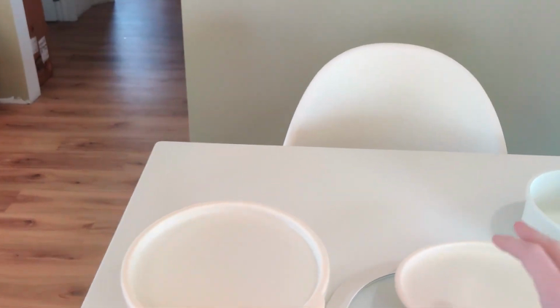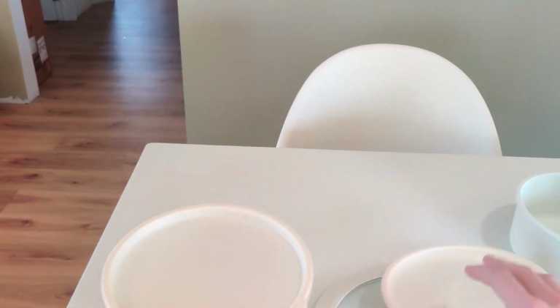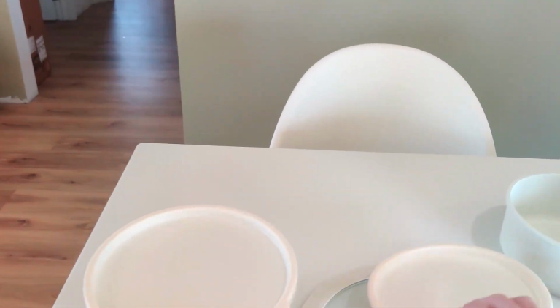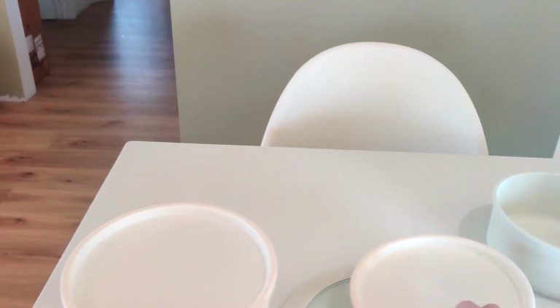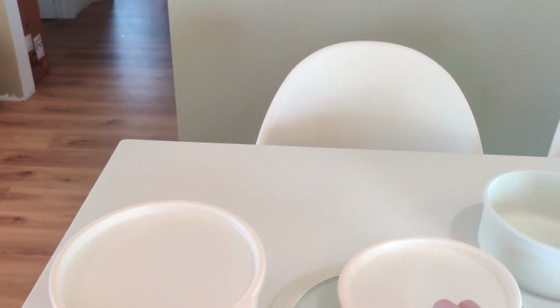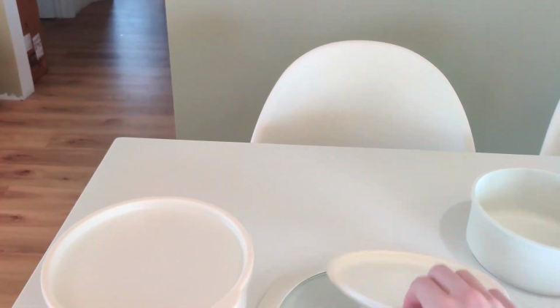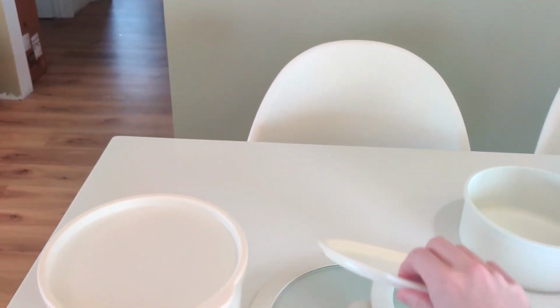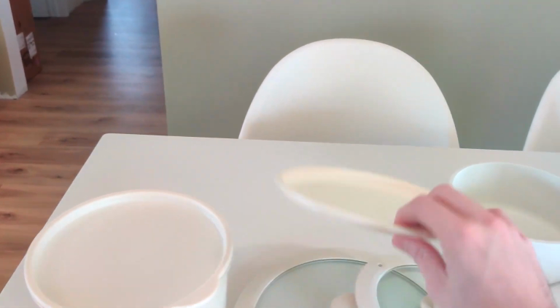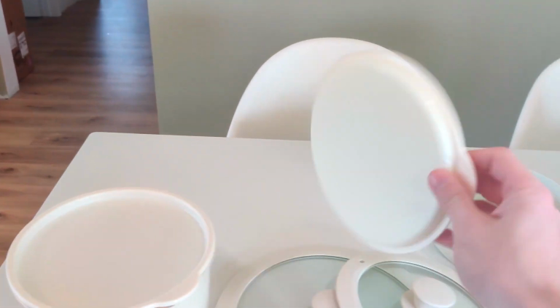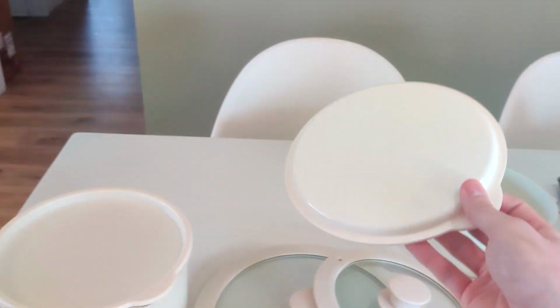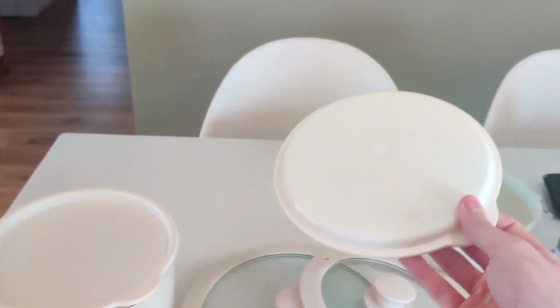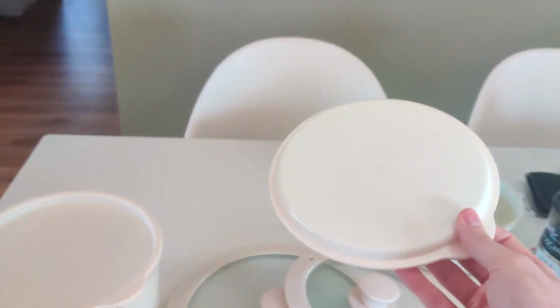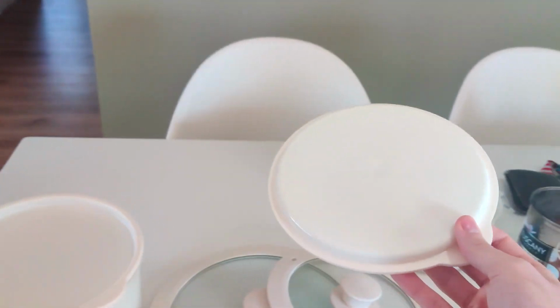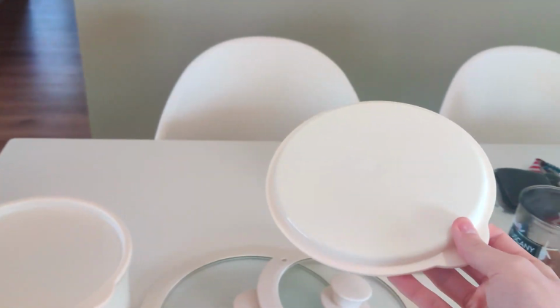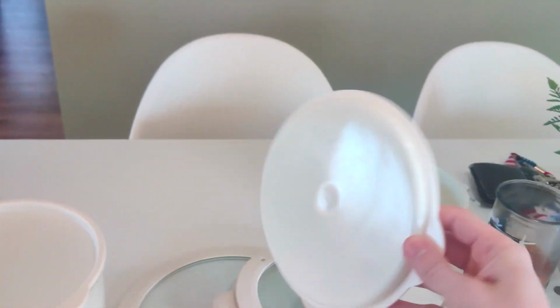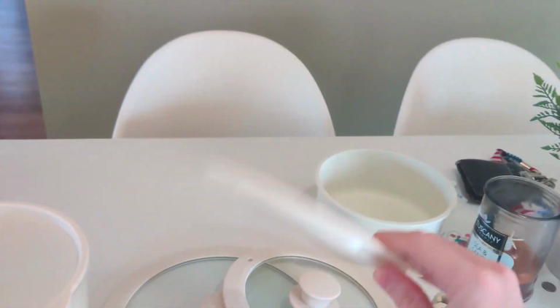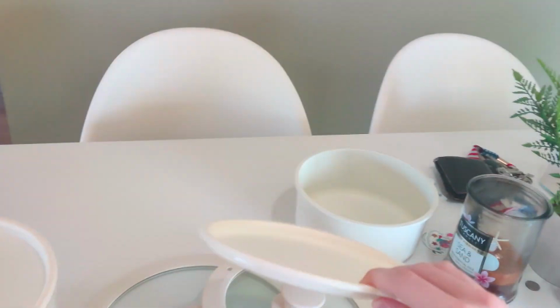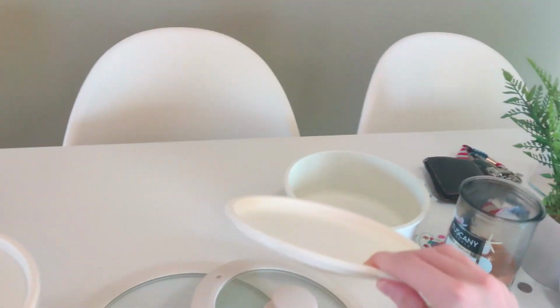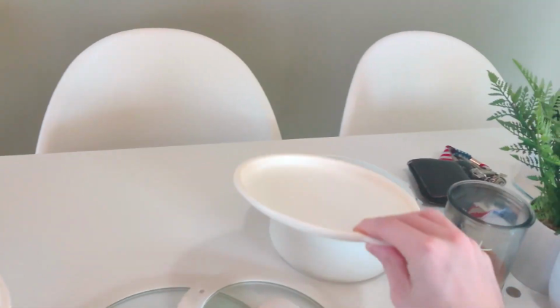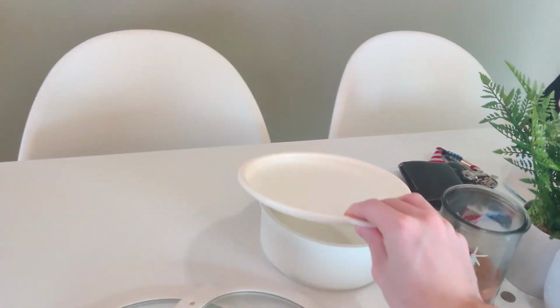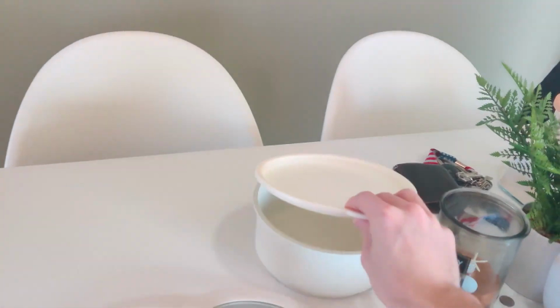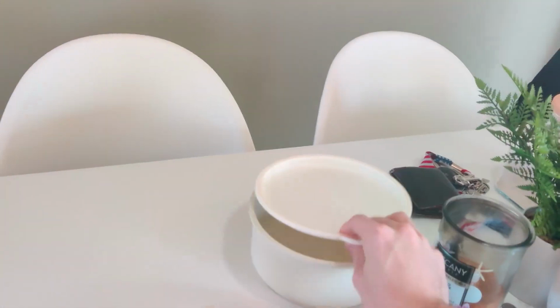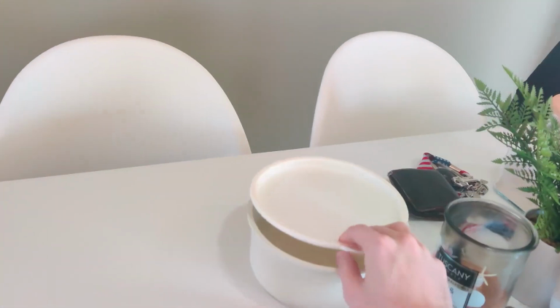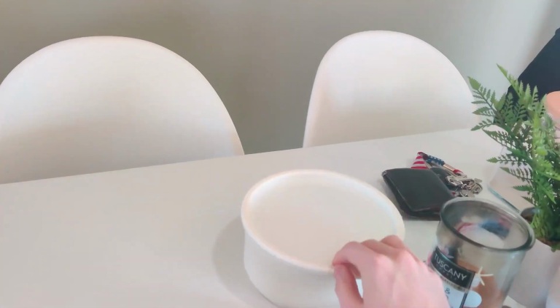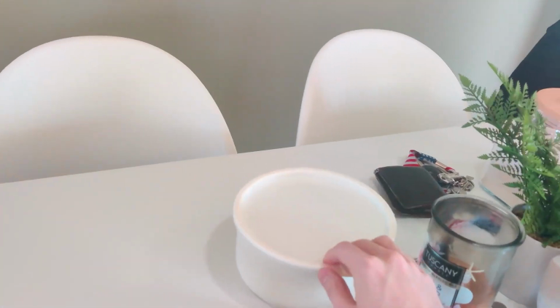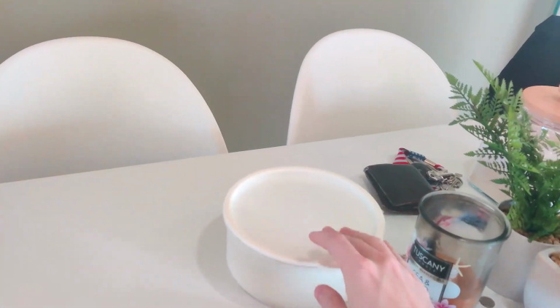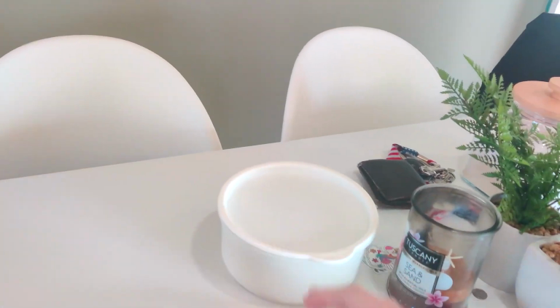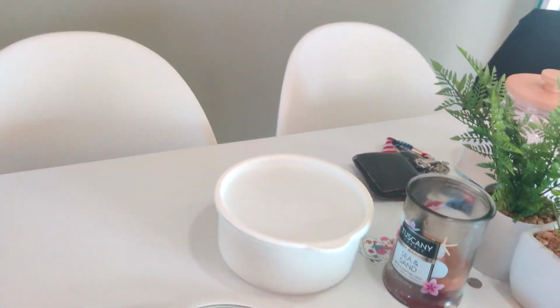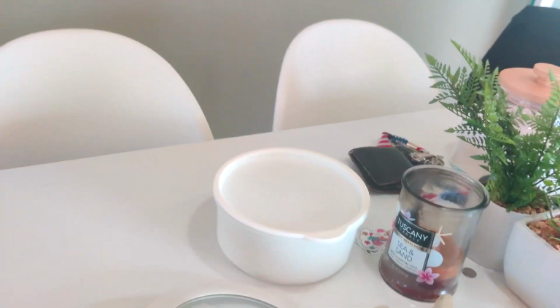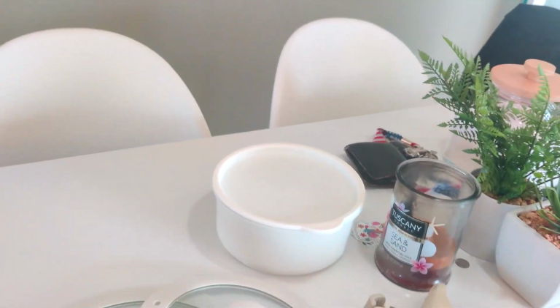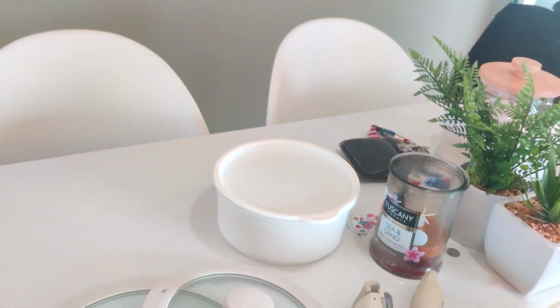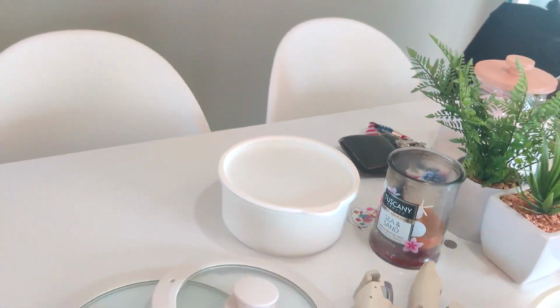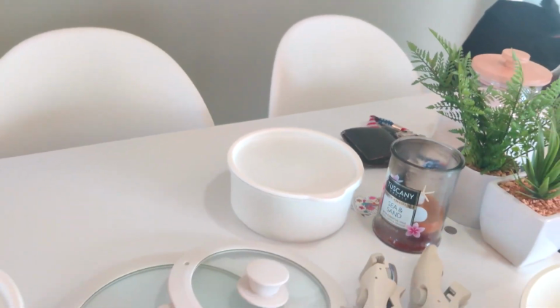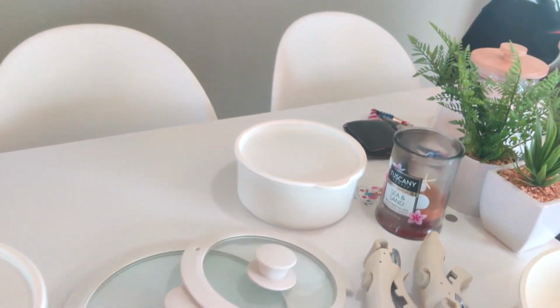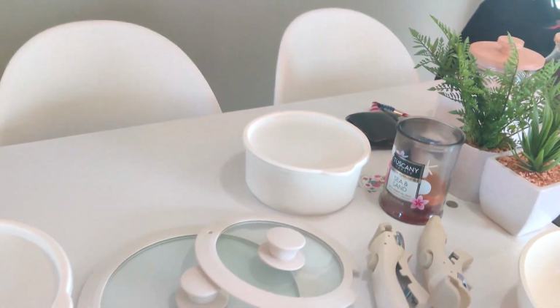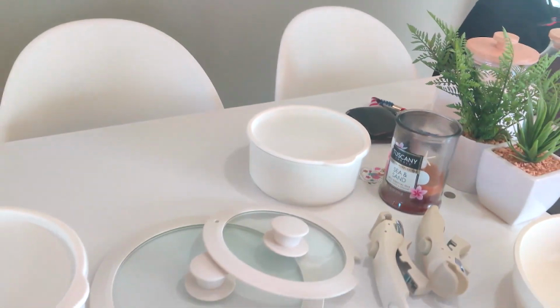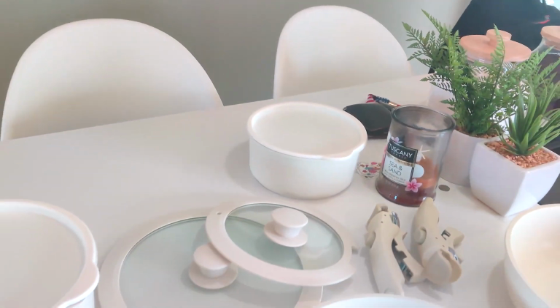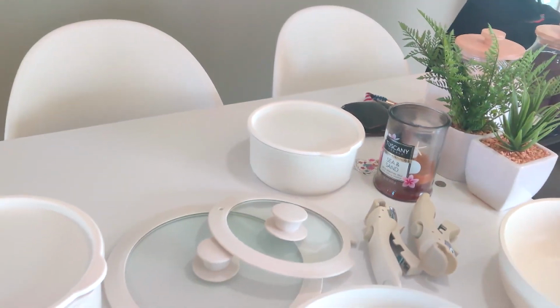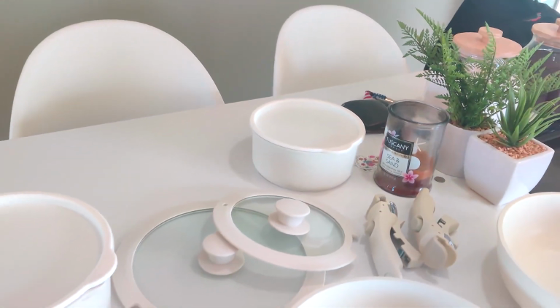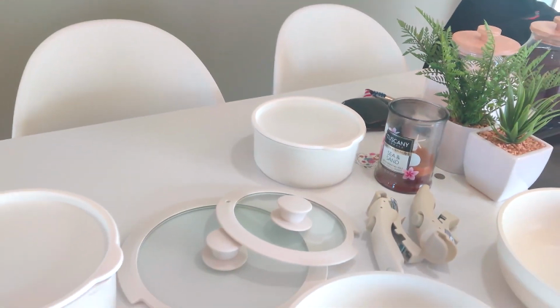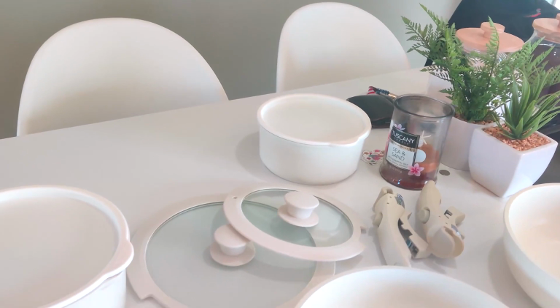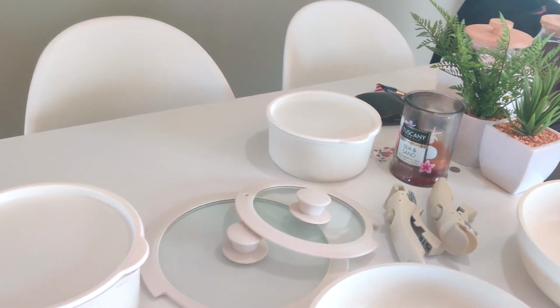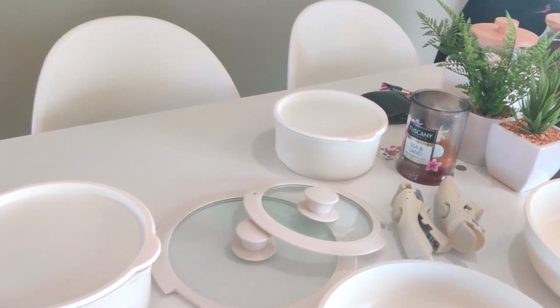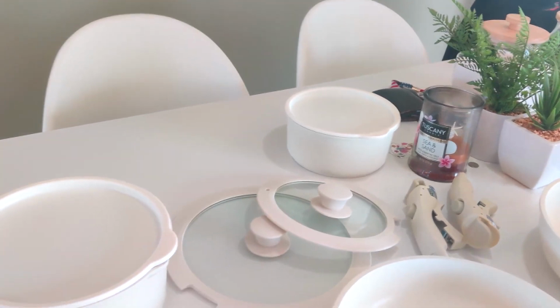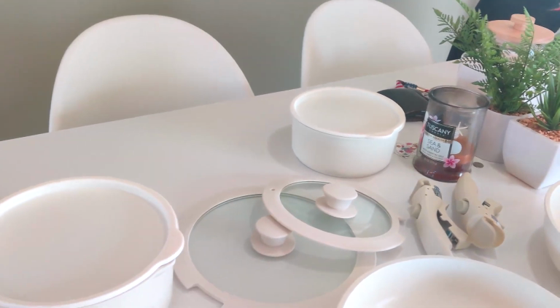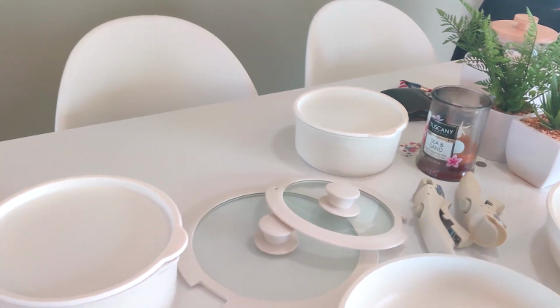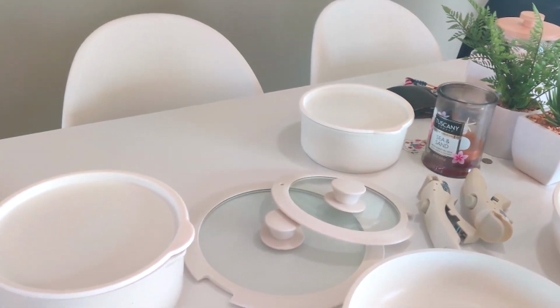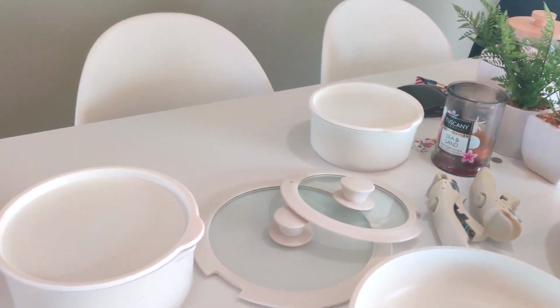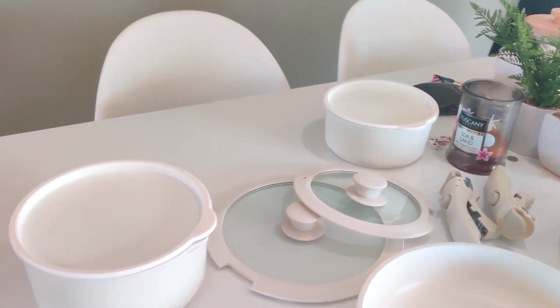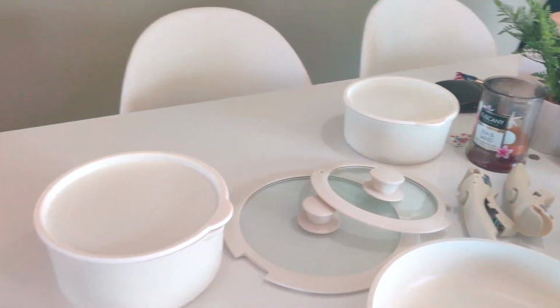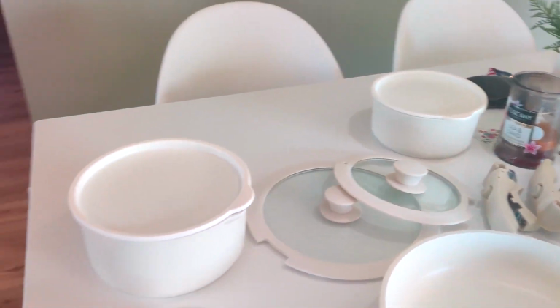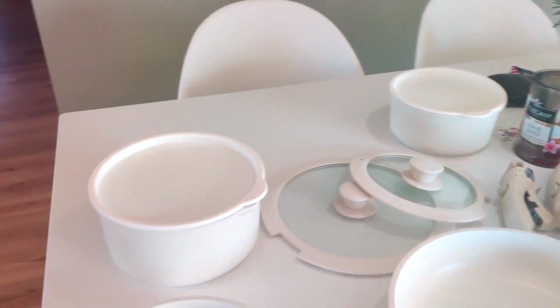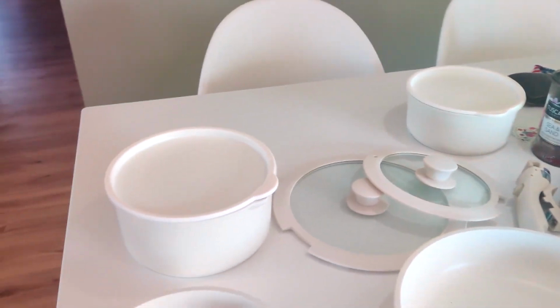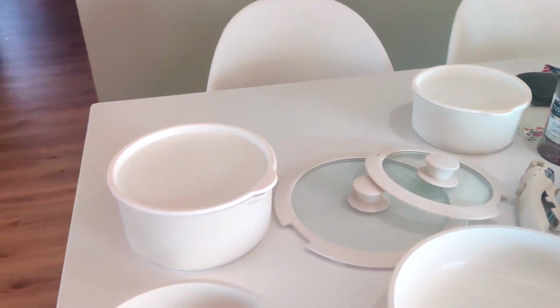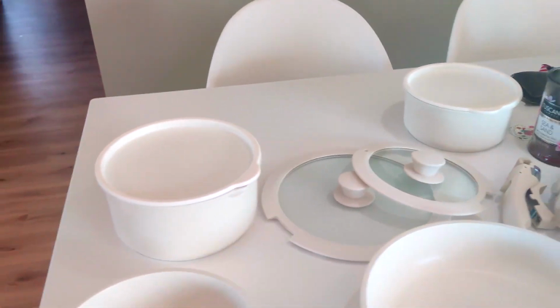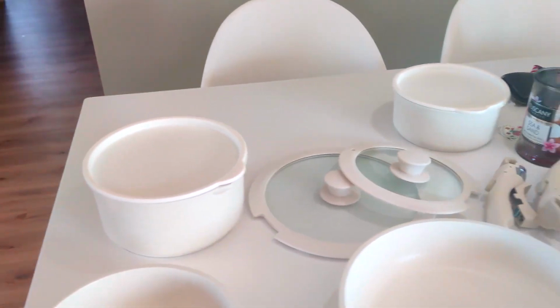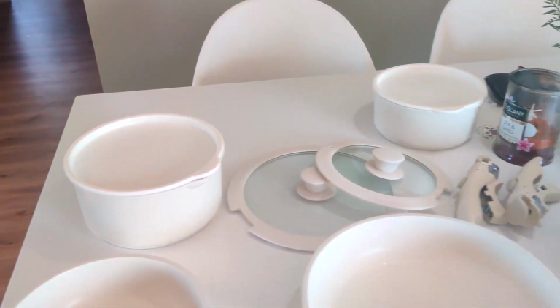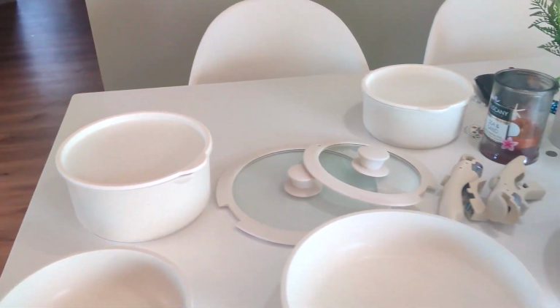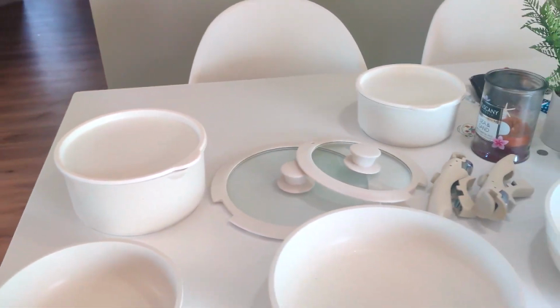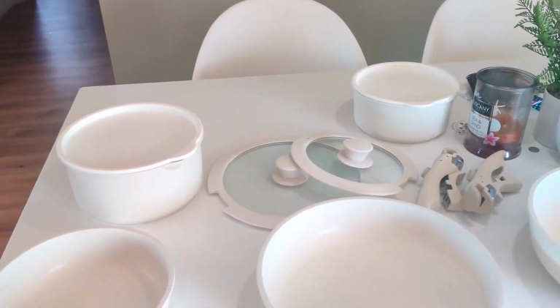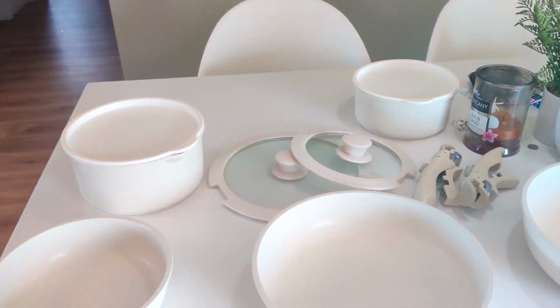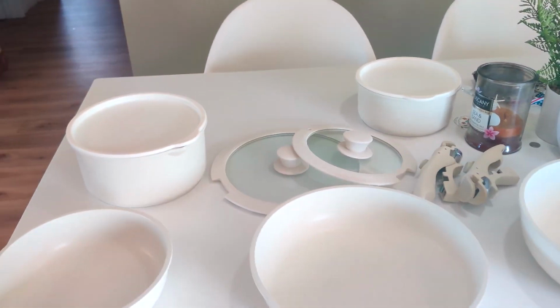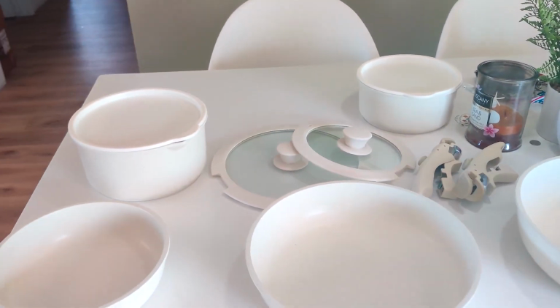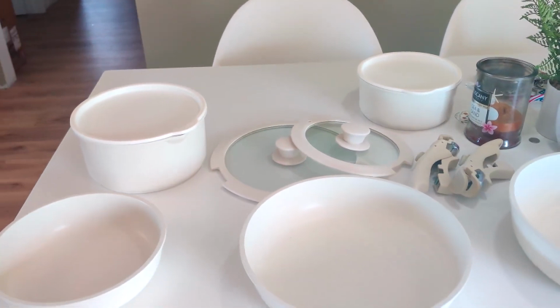We have this other lid right here that goes on the smaller pan. They're really convenient when you're making leftovers or big meals.